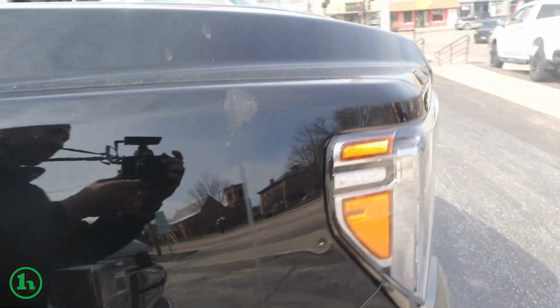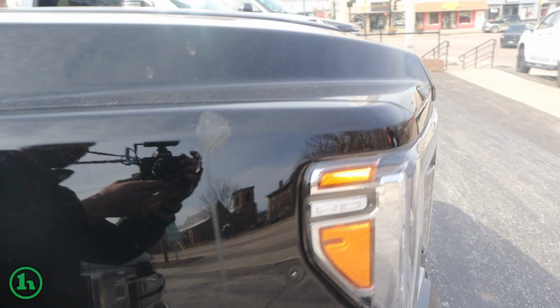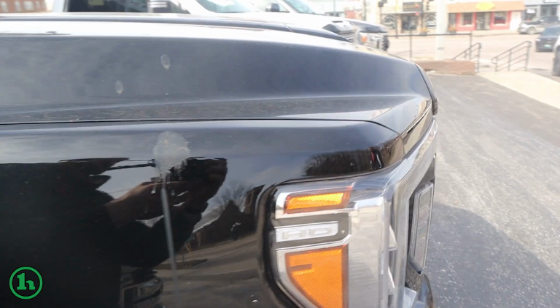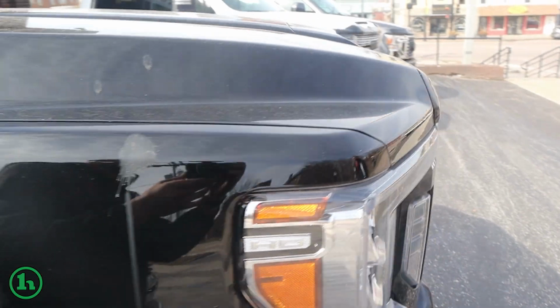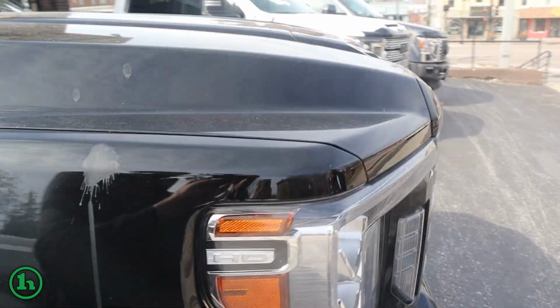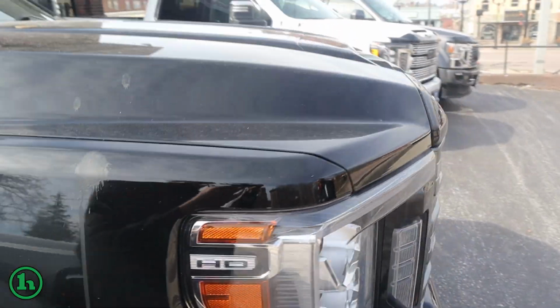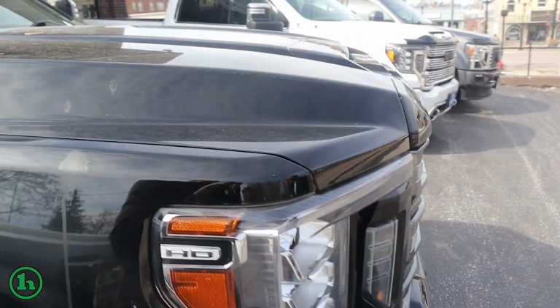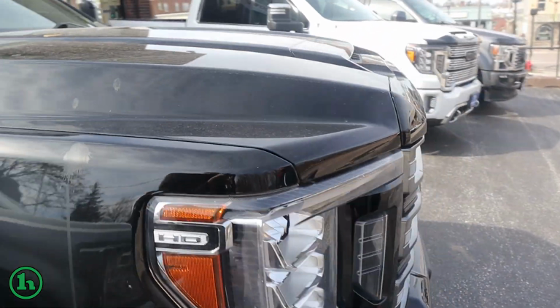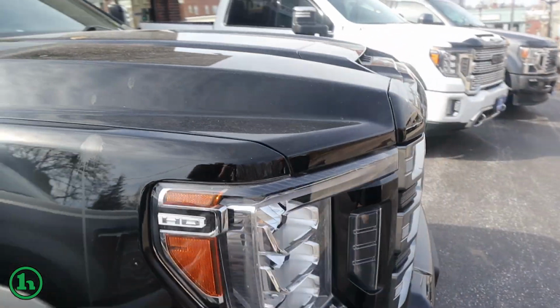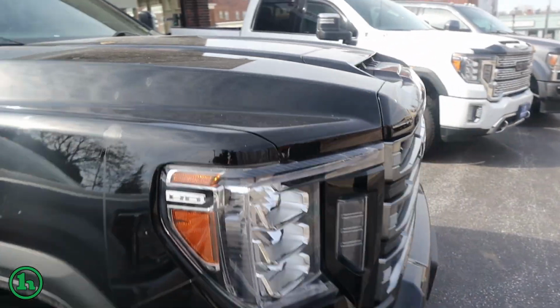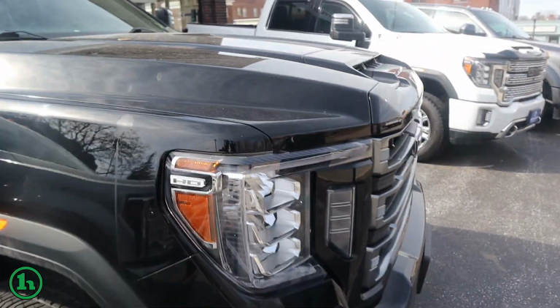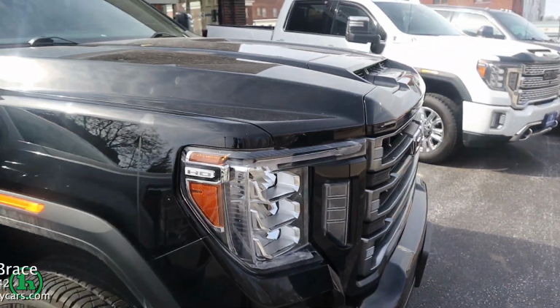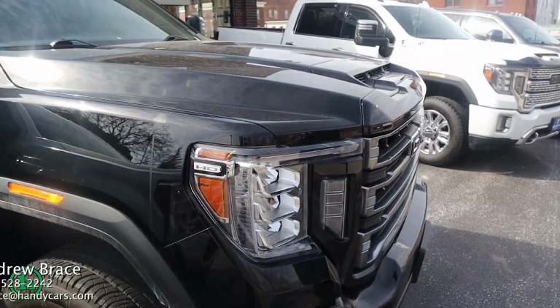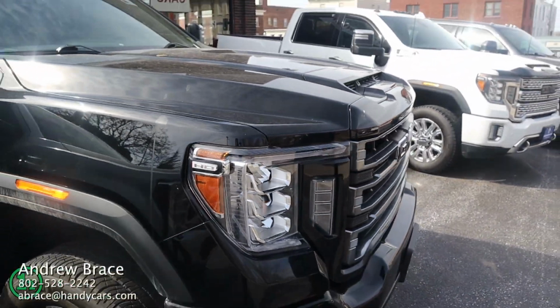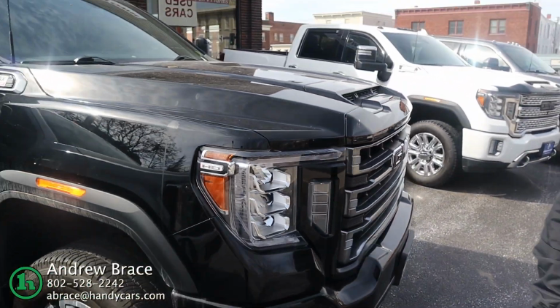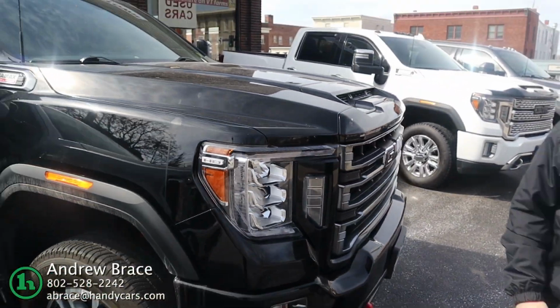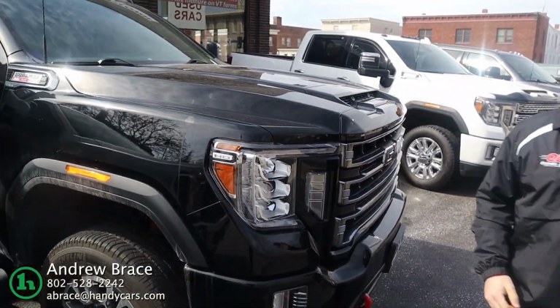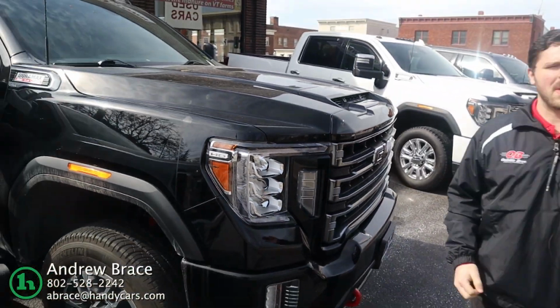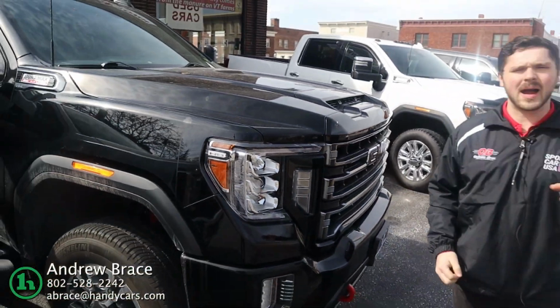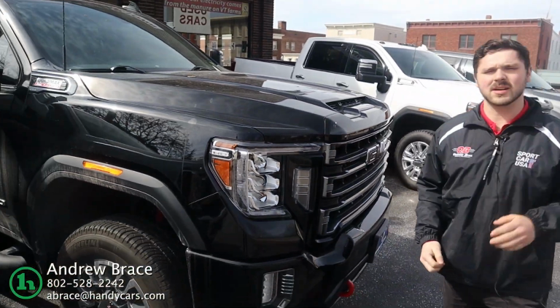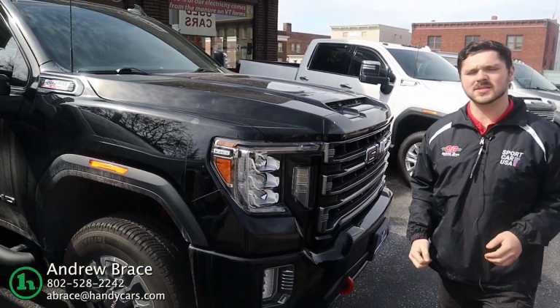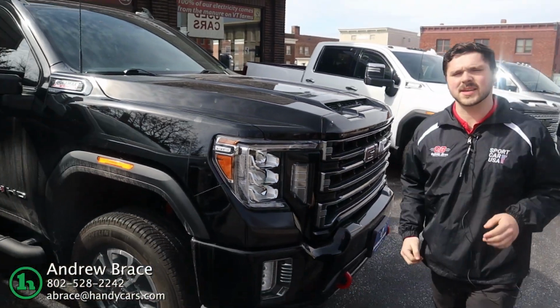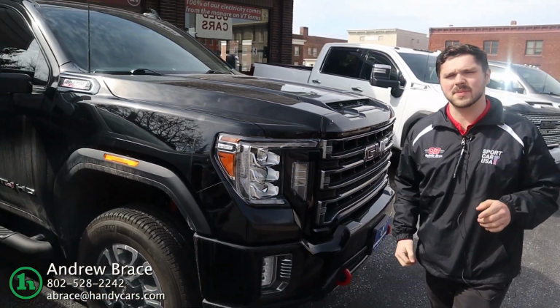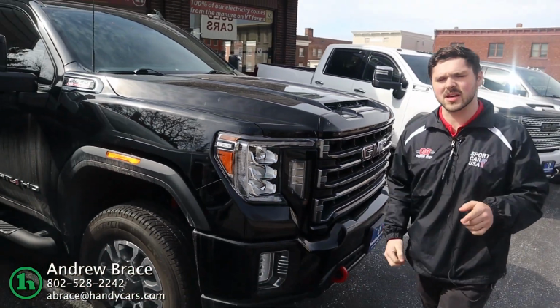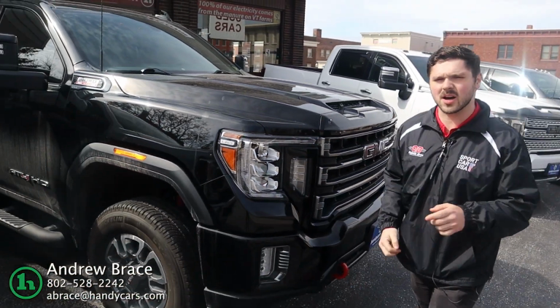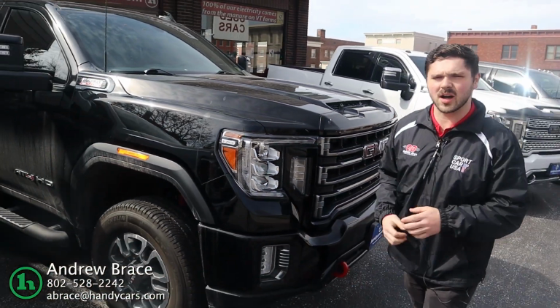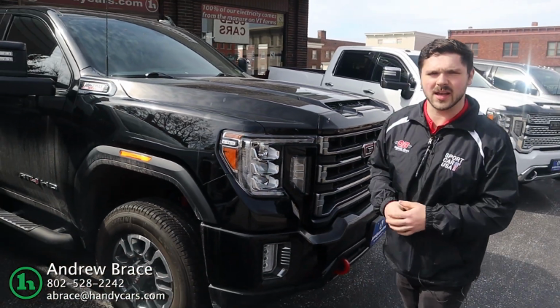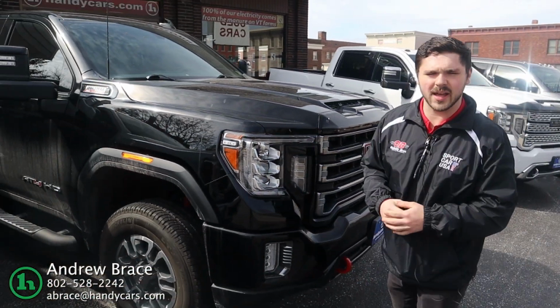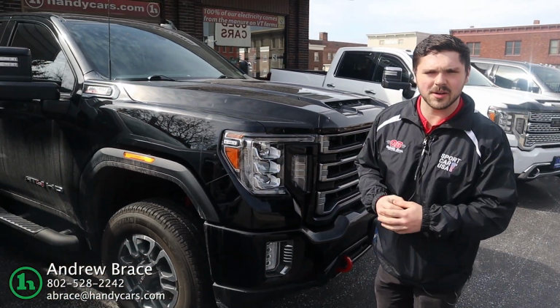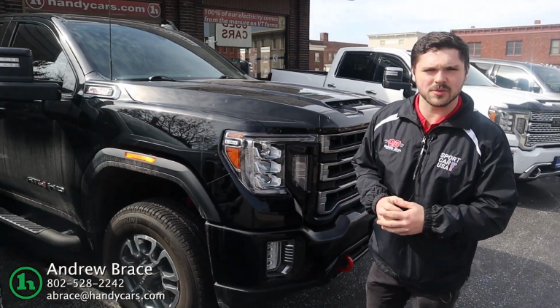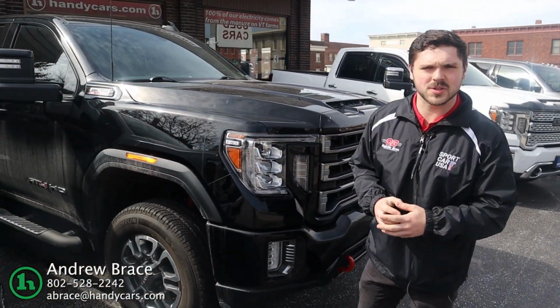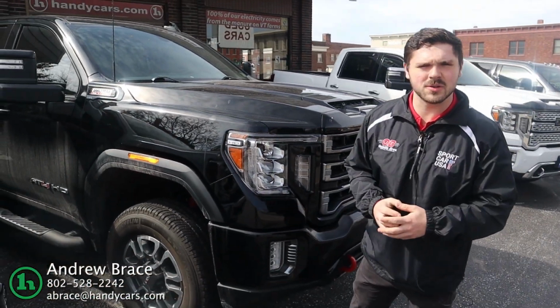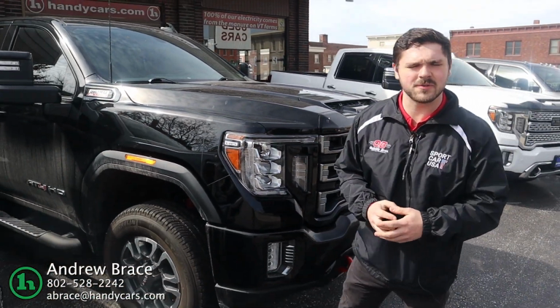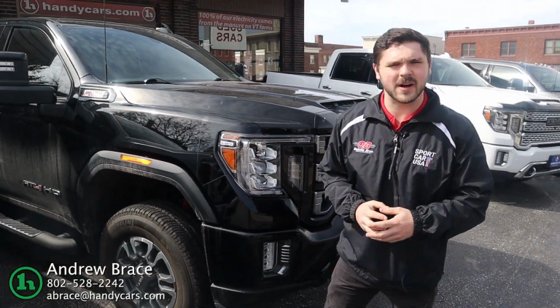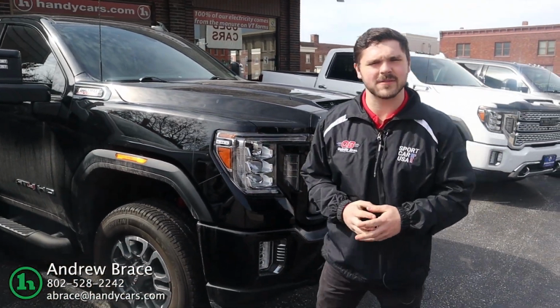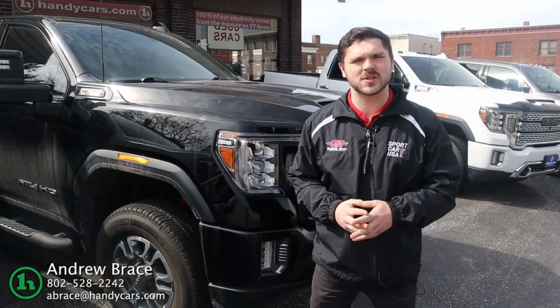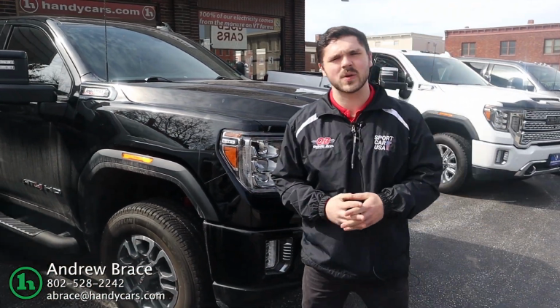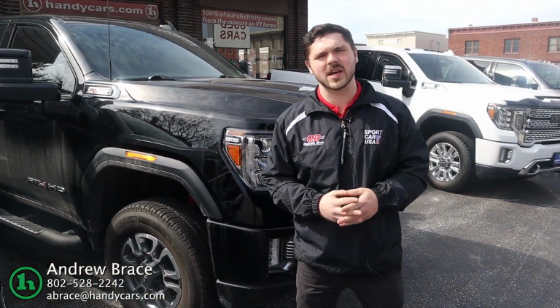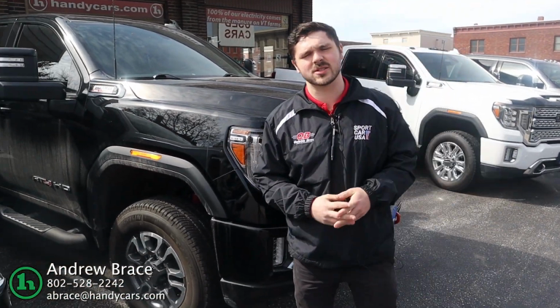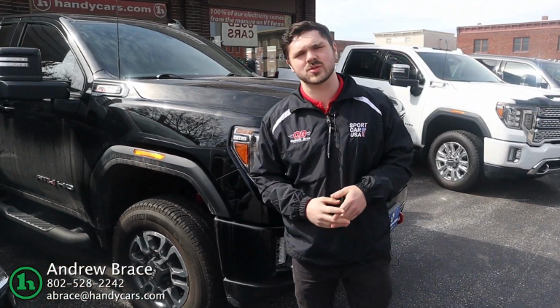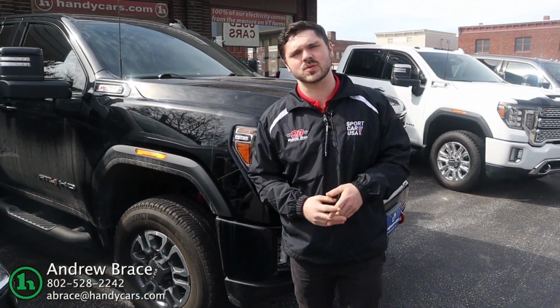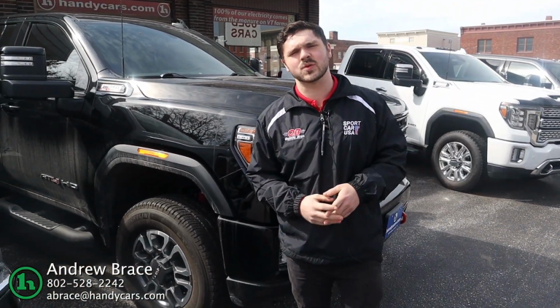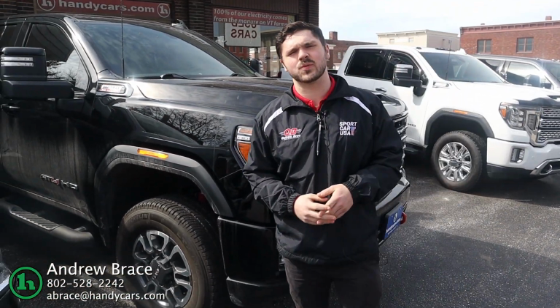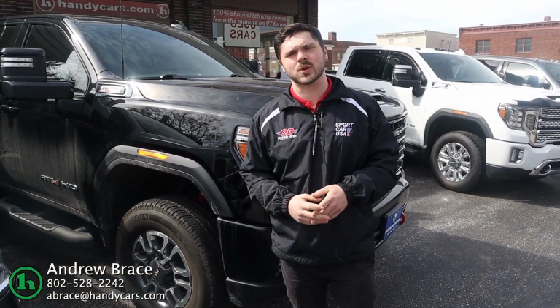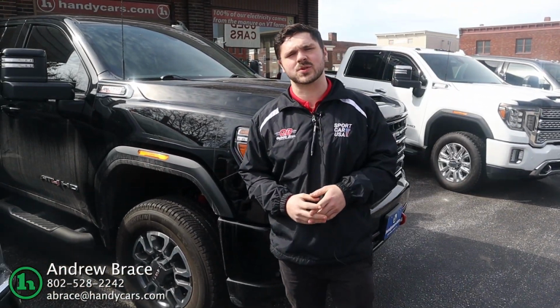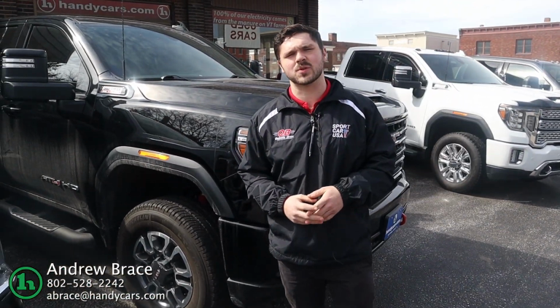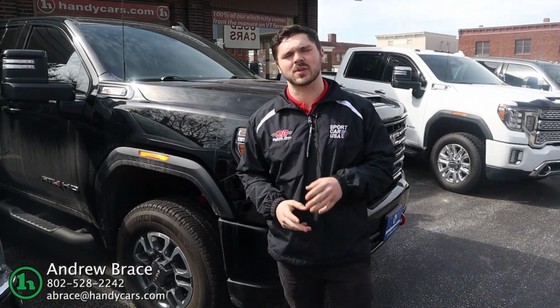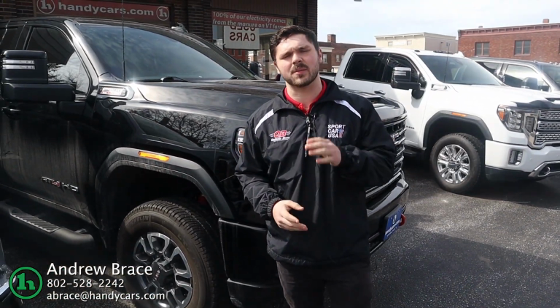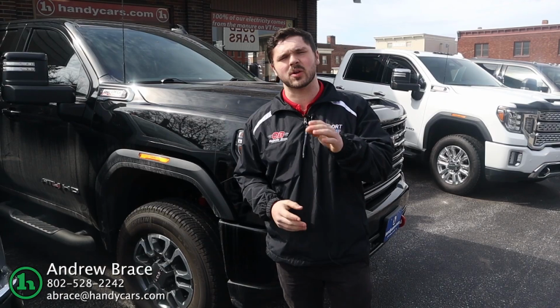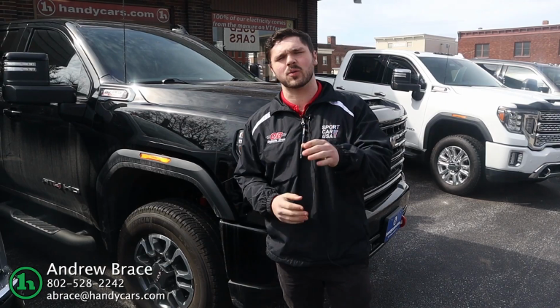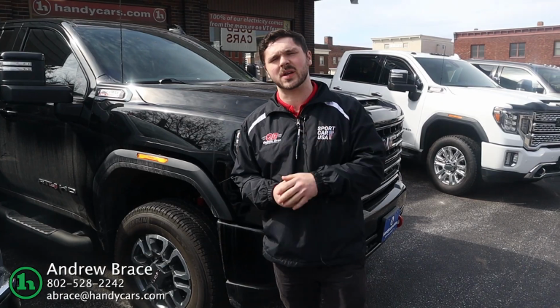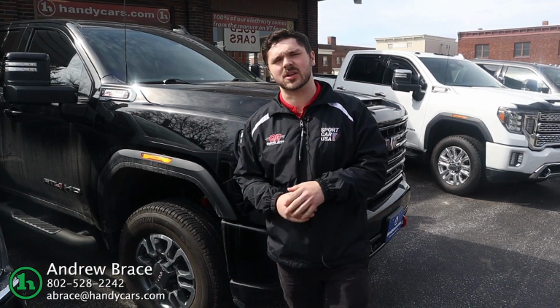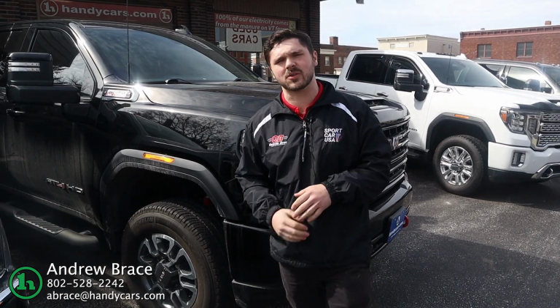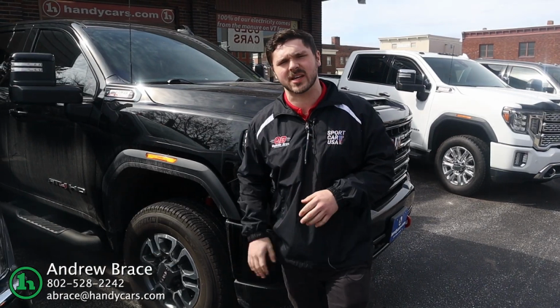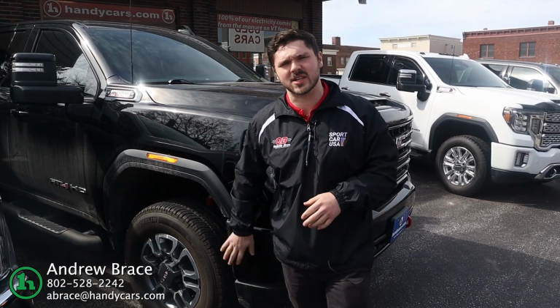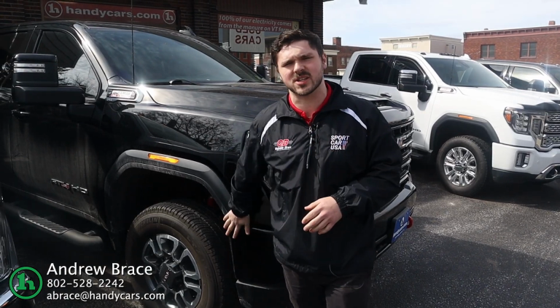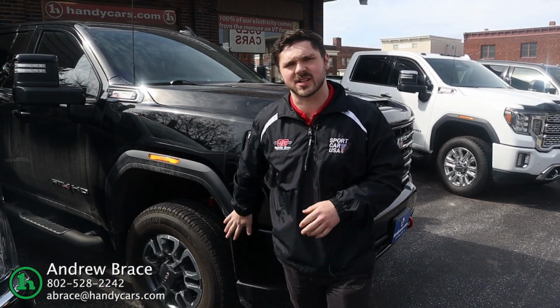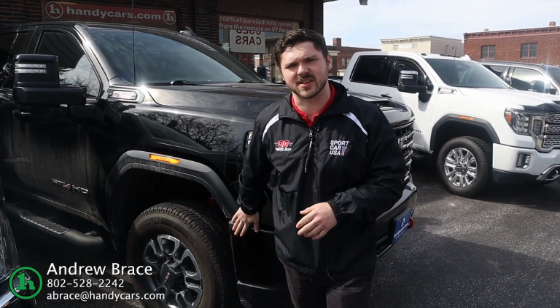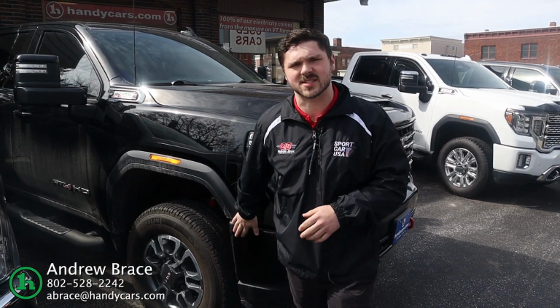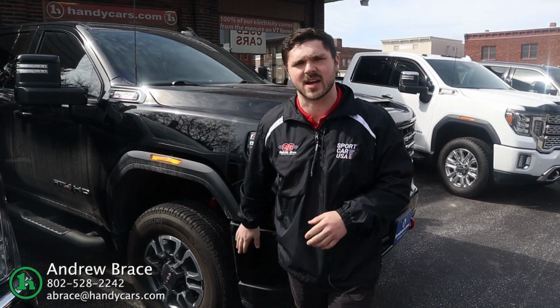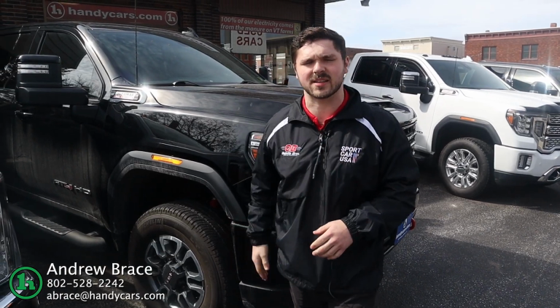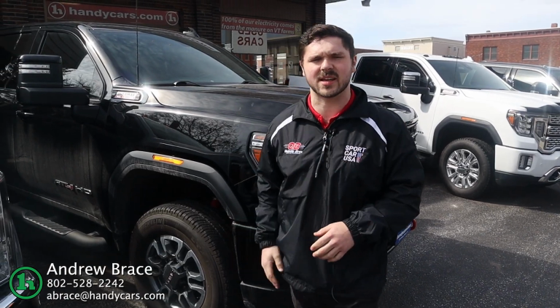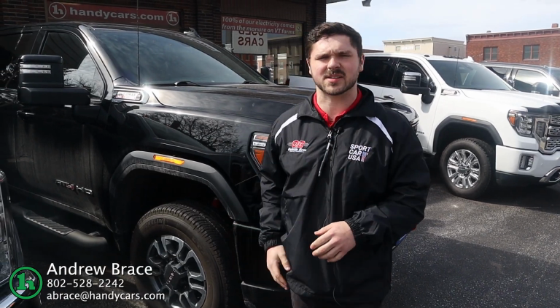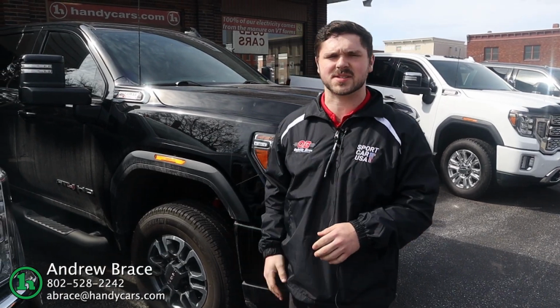Beautiful truck, low miles. Give me a call at 802-528-2242. Let me know what we can do to get you into this guy. Thanks.